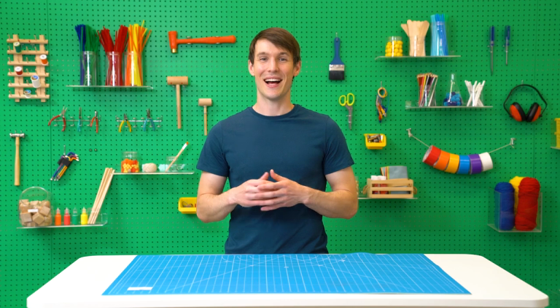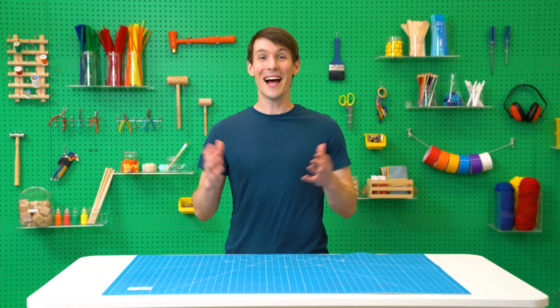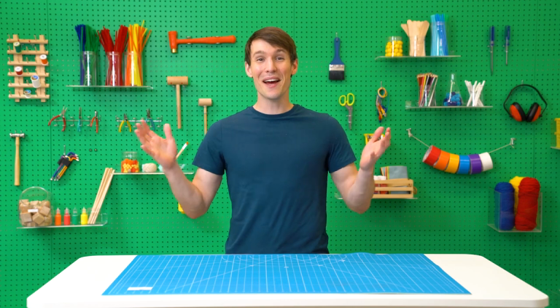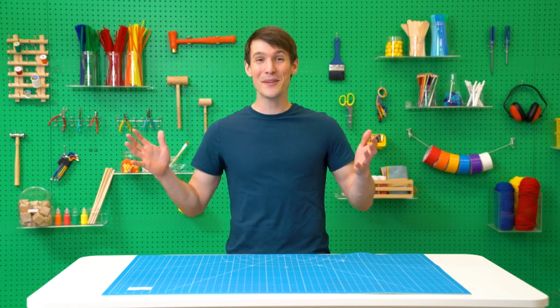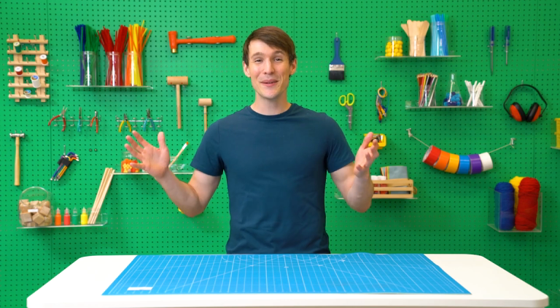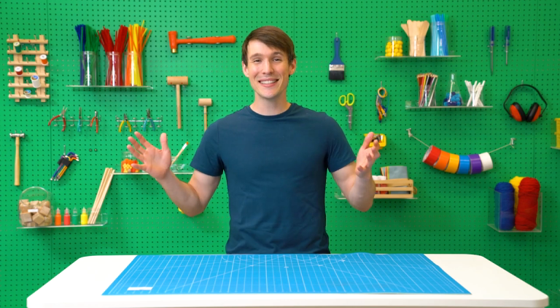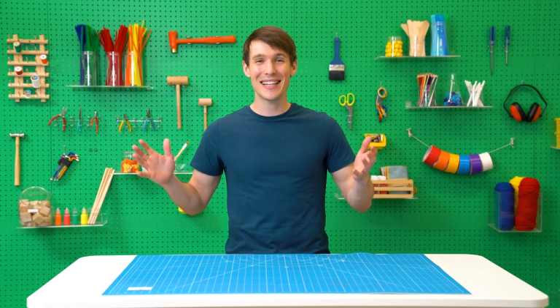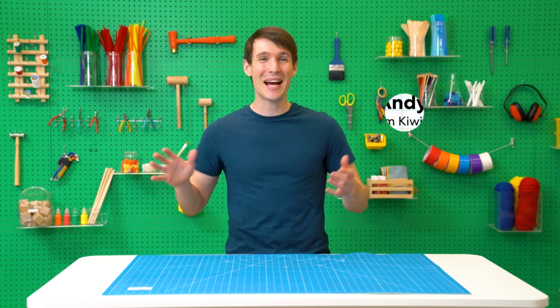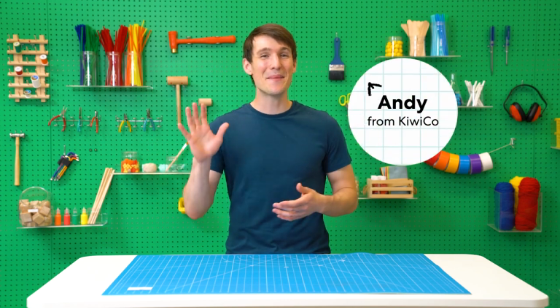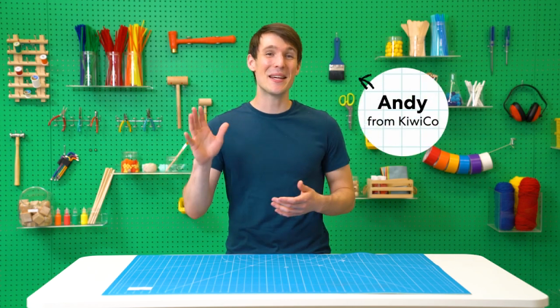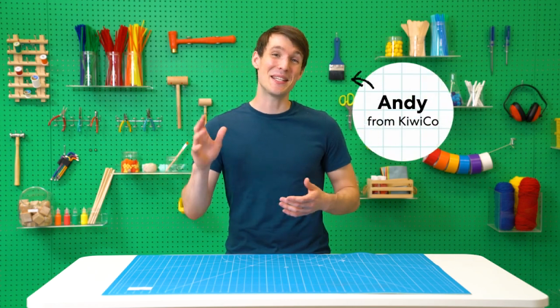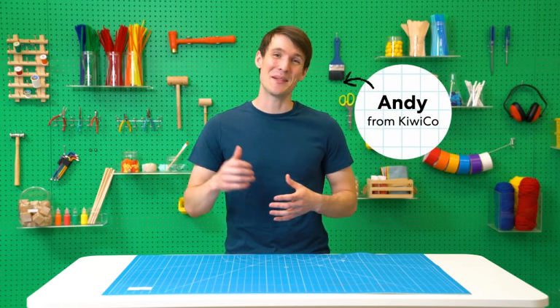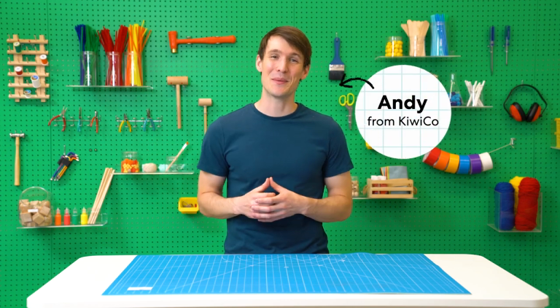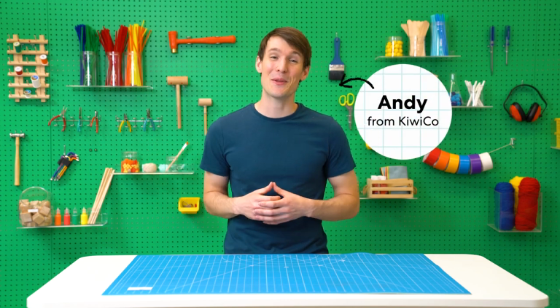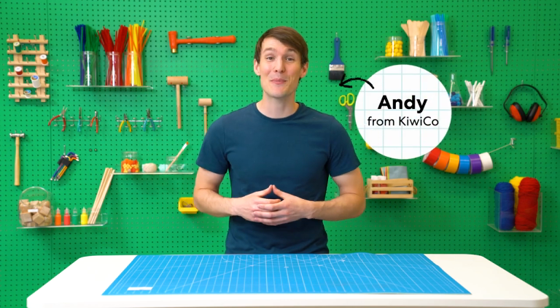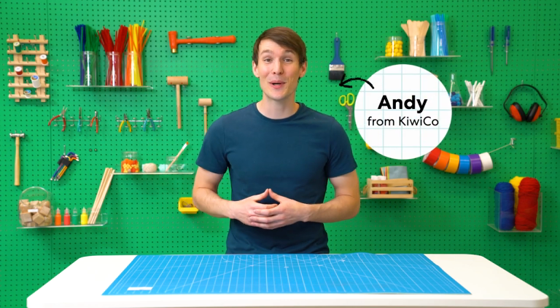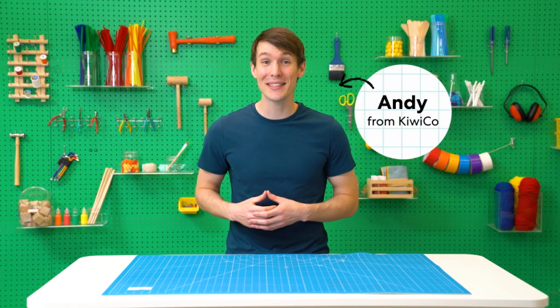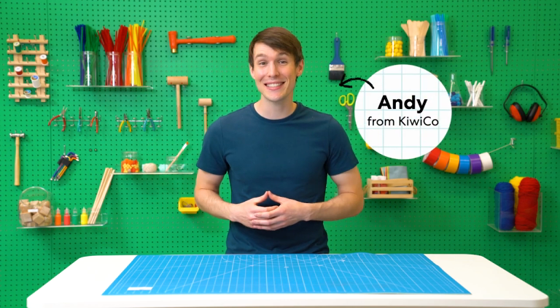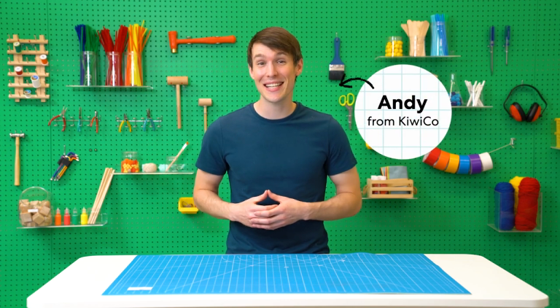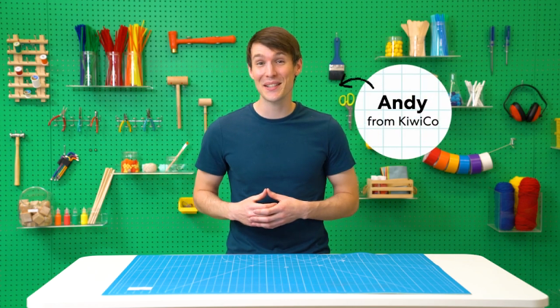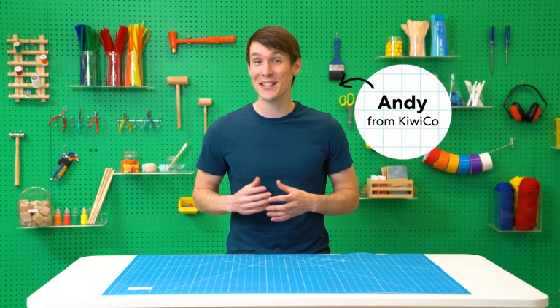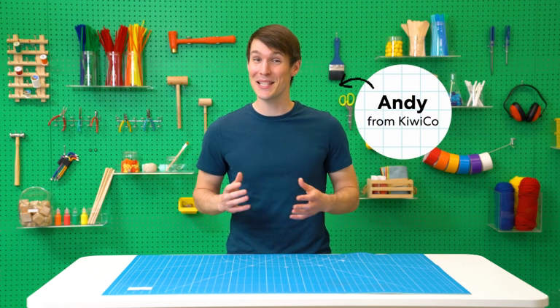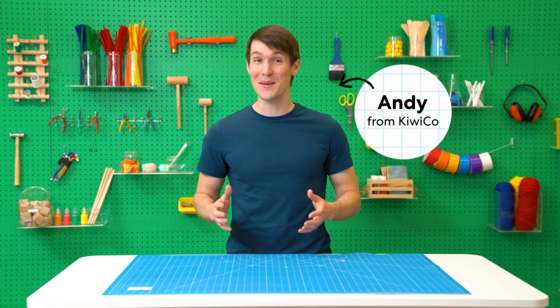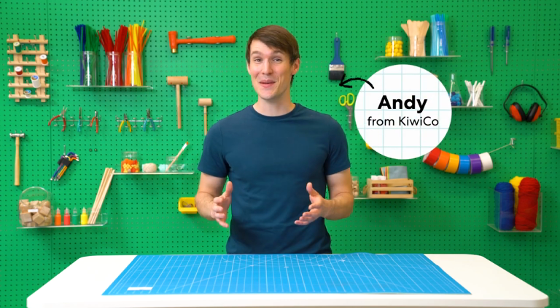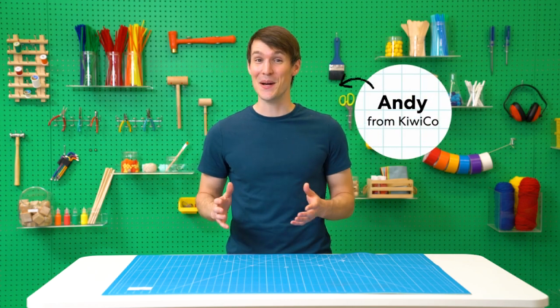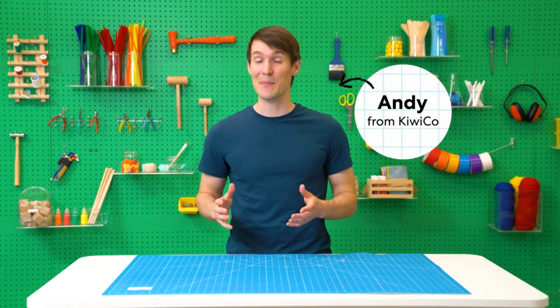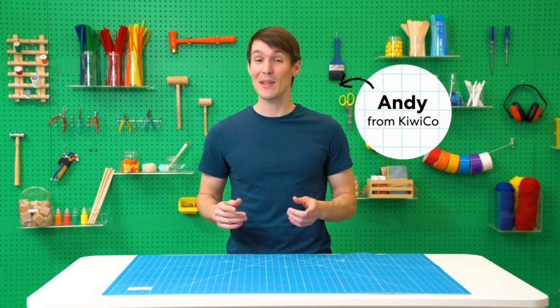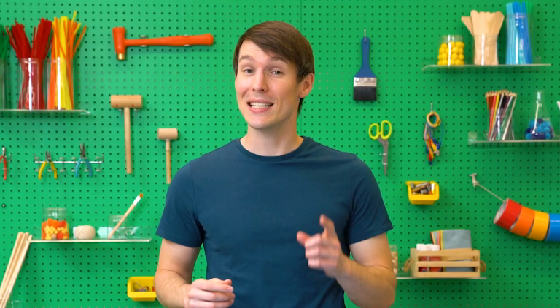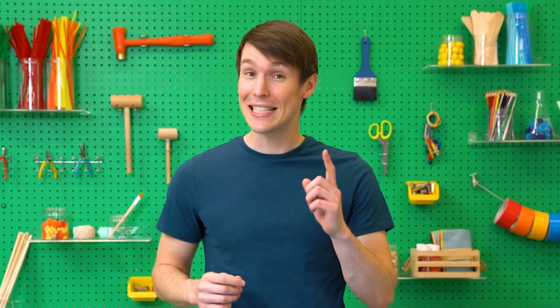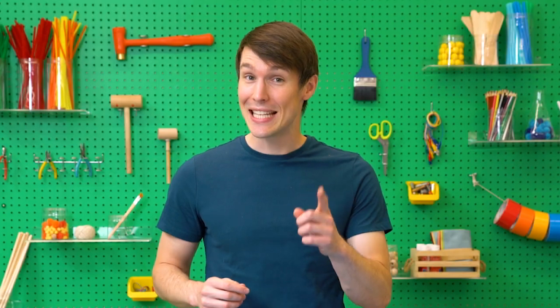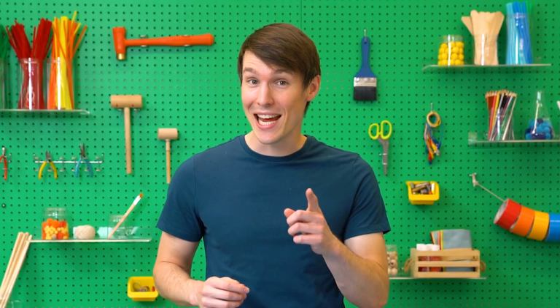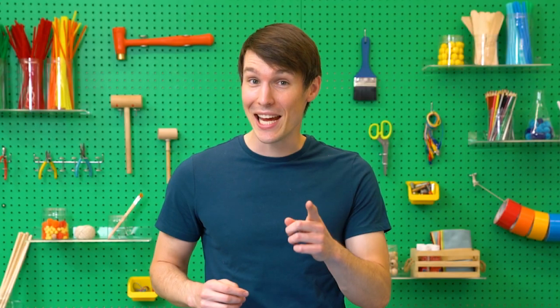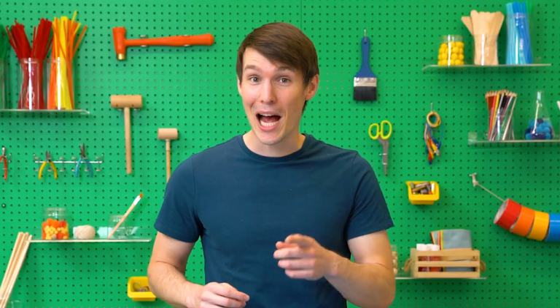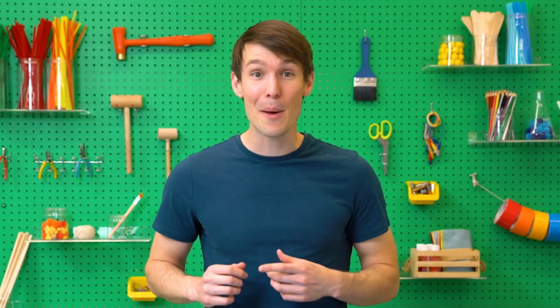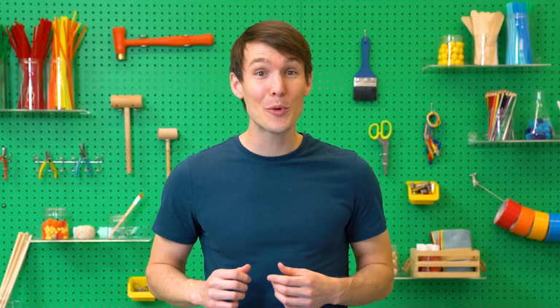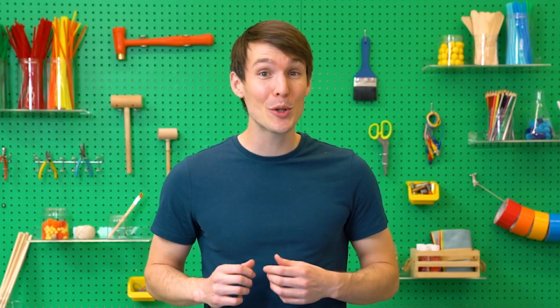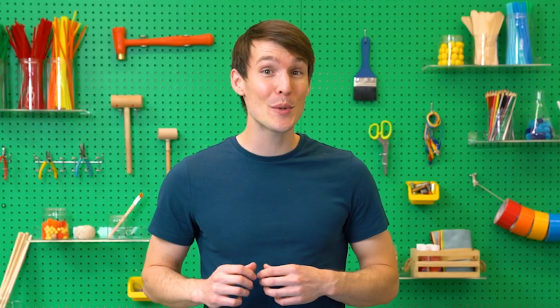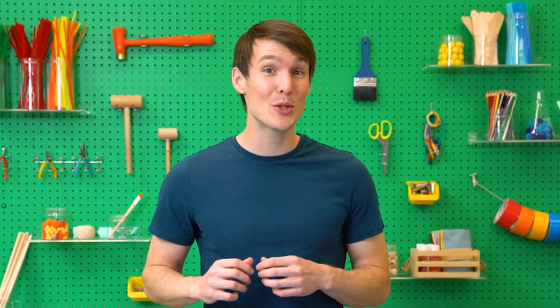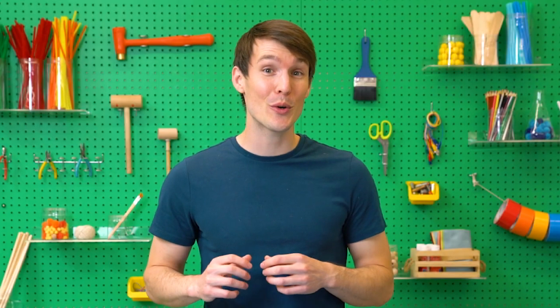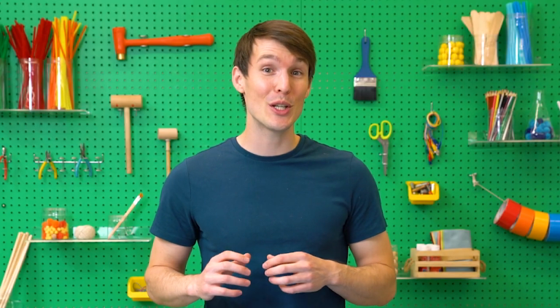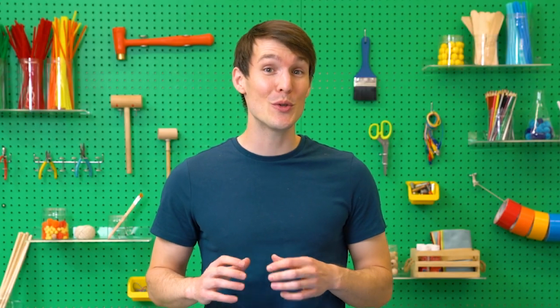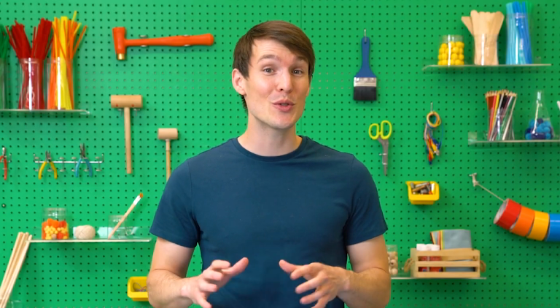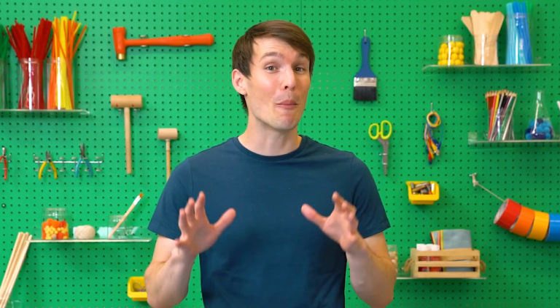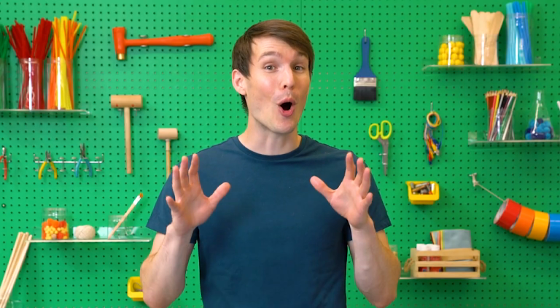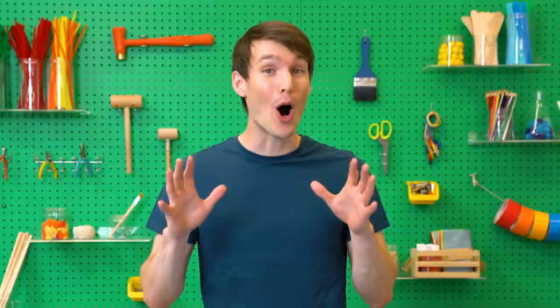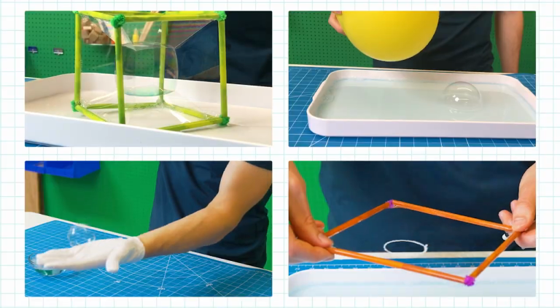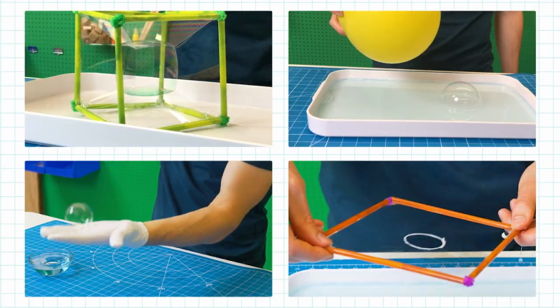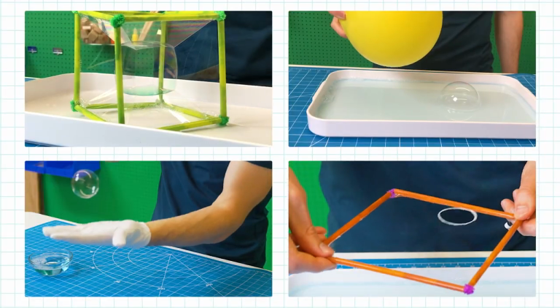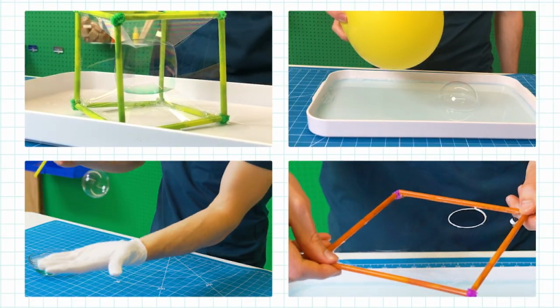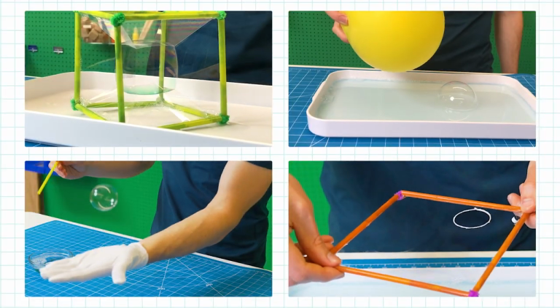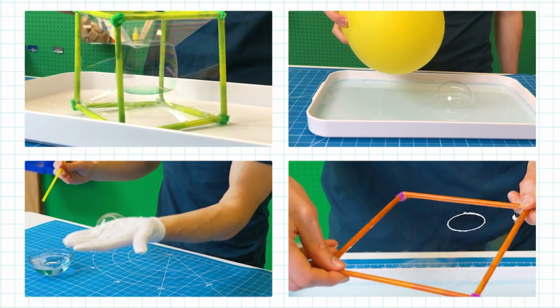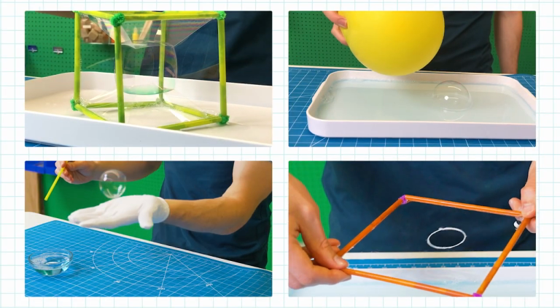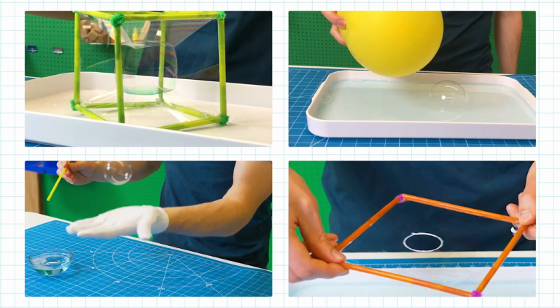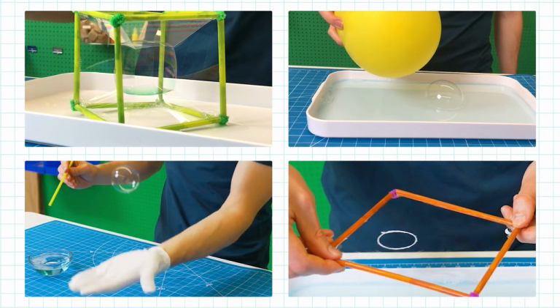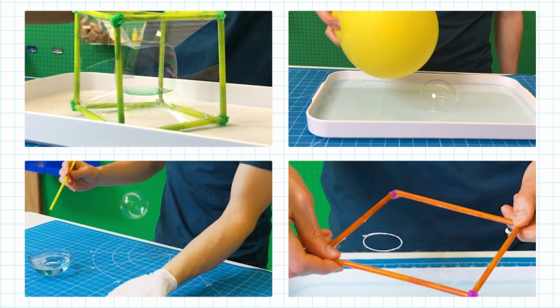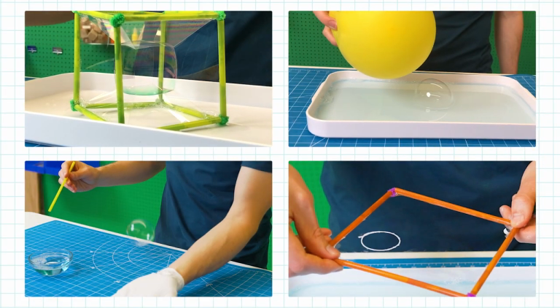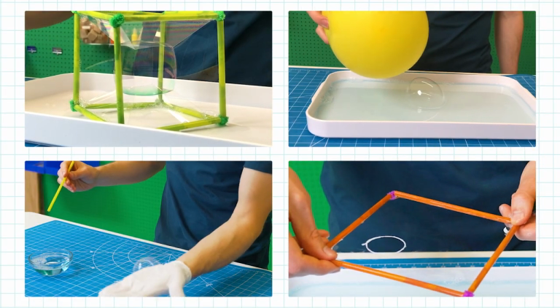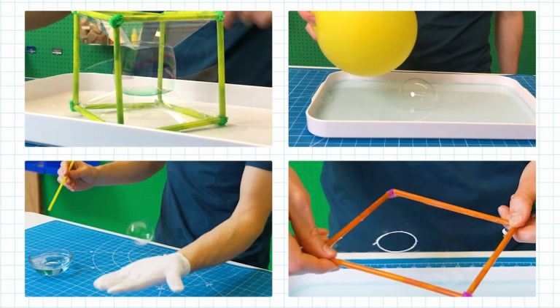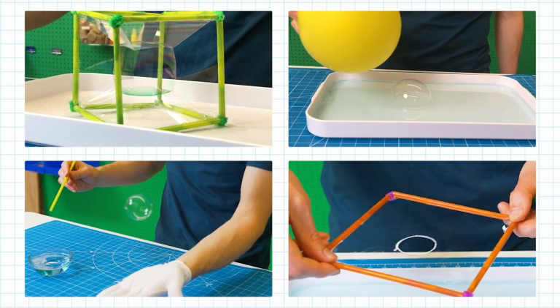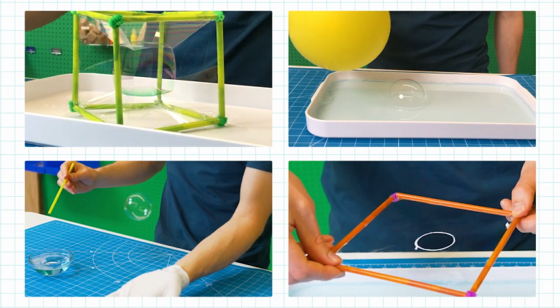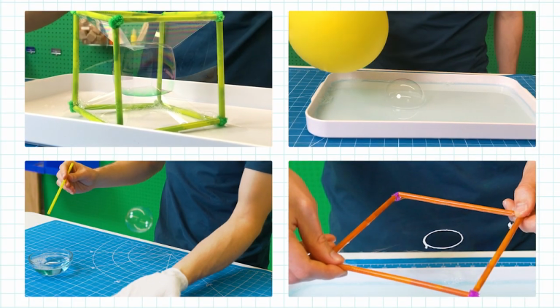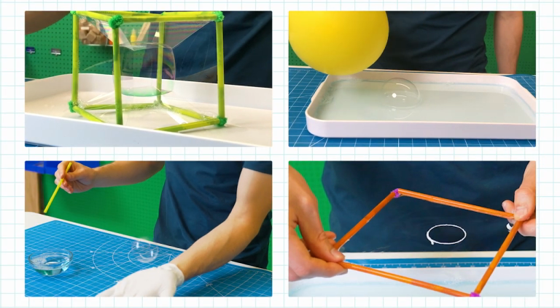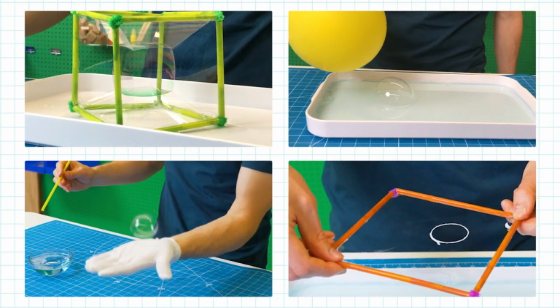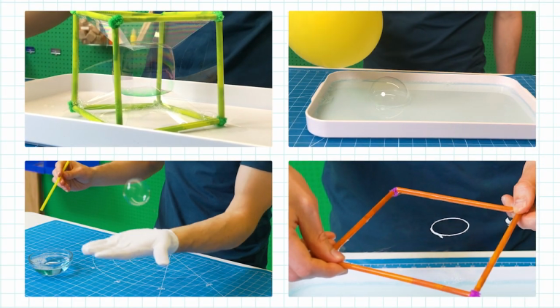Hi everyone! I'm Andy, one of the product designers at KiwiCo, and today I'm going to be showing you some awesome bubble tricks that you can do at home.